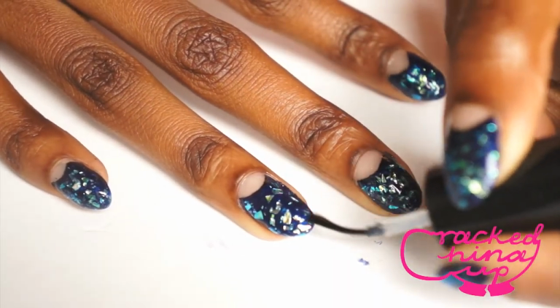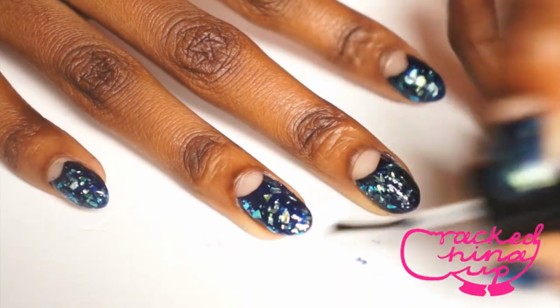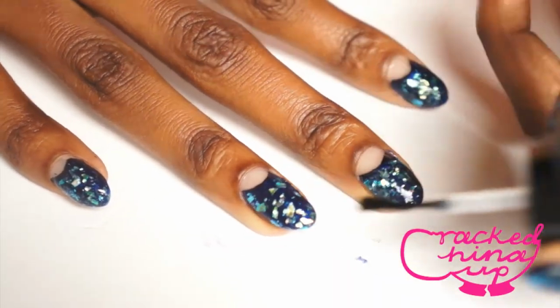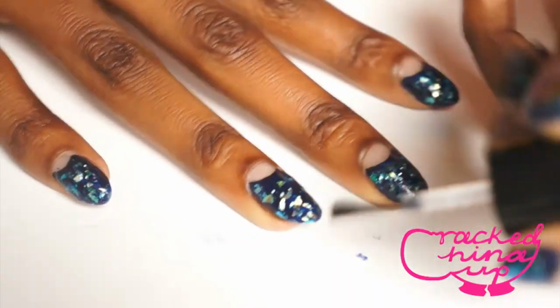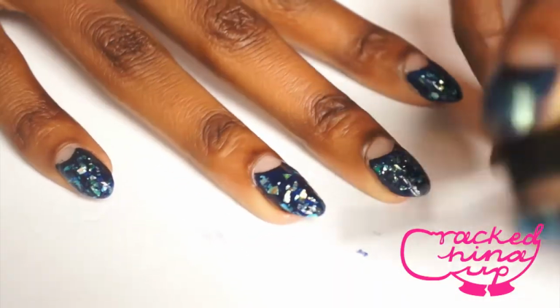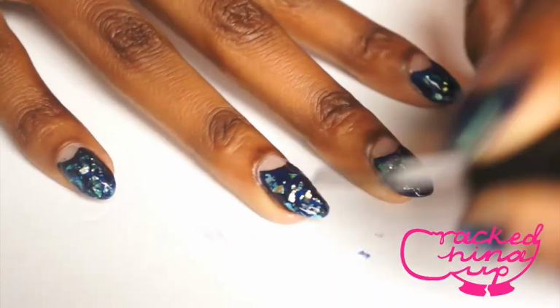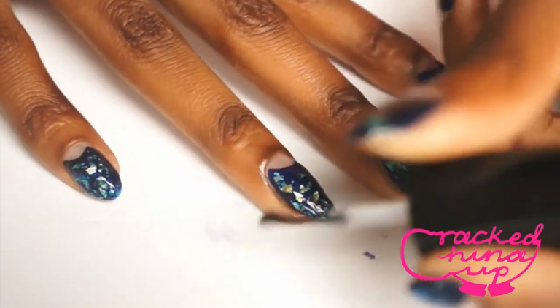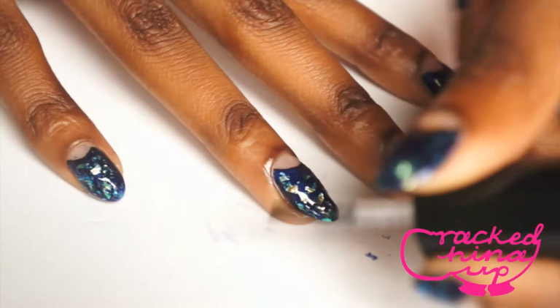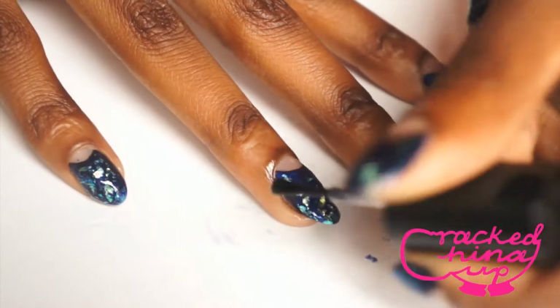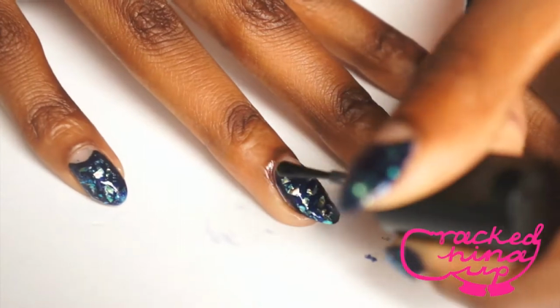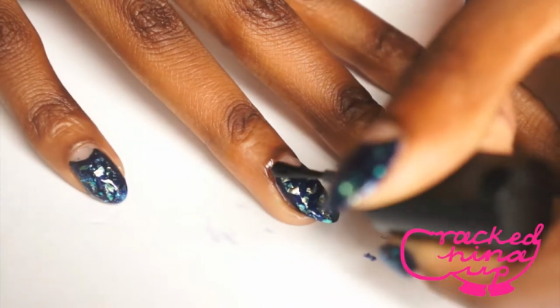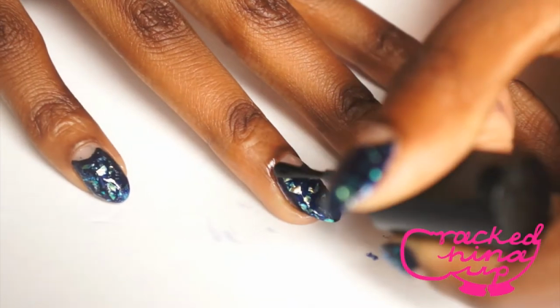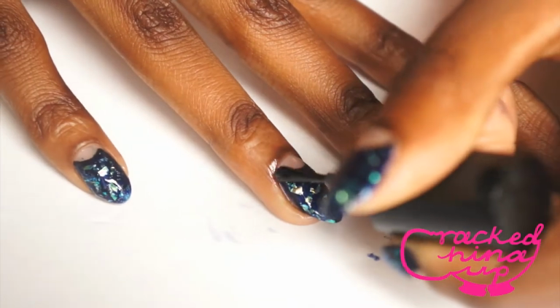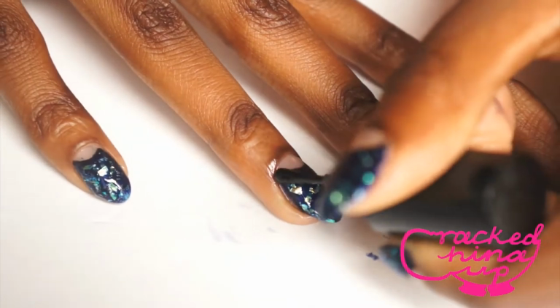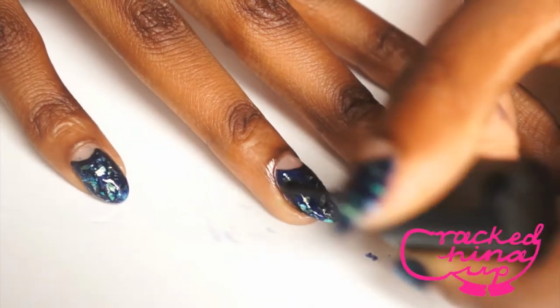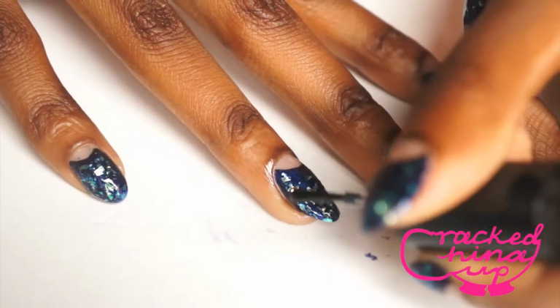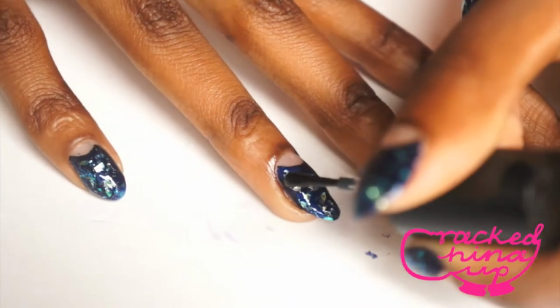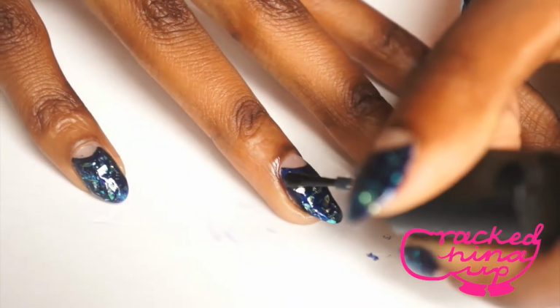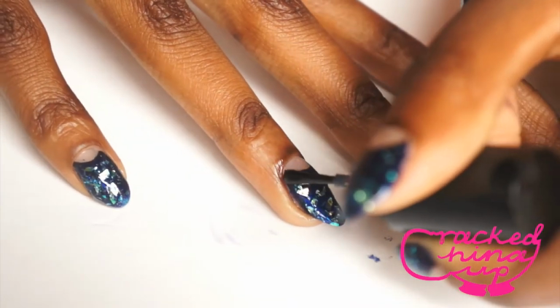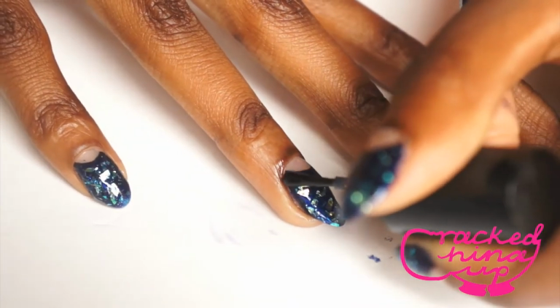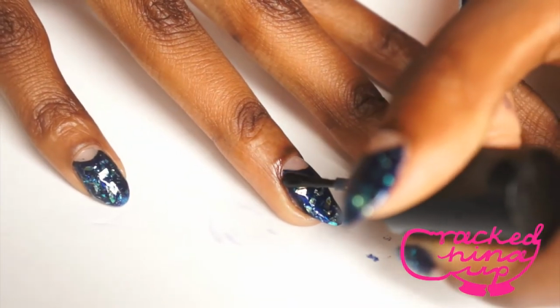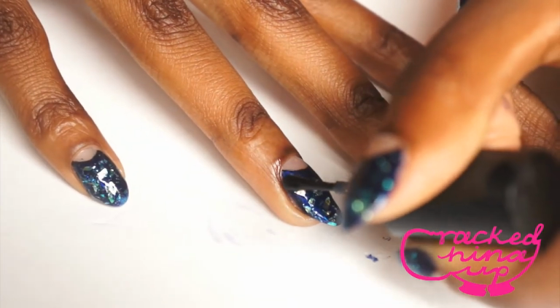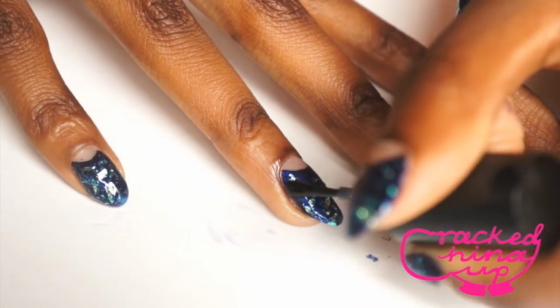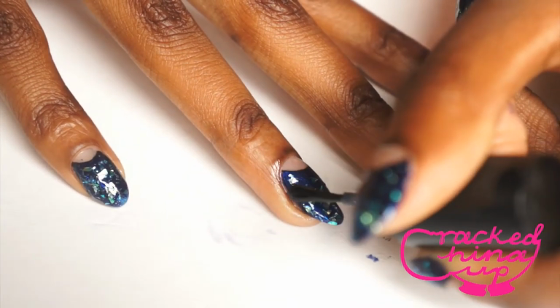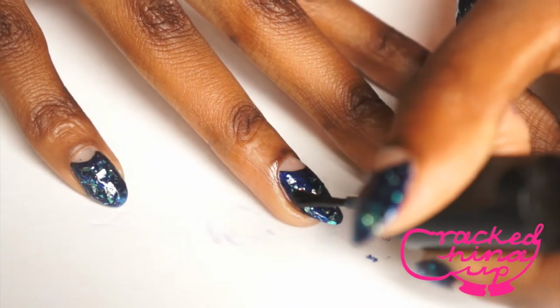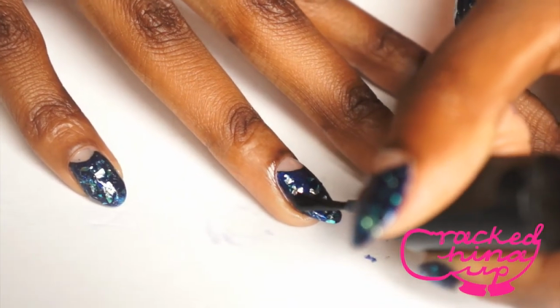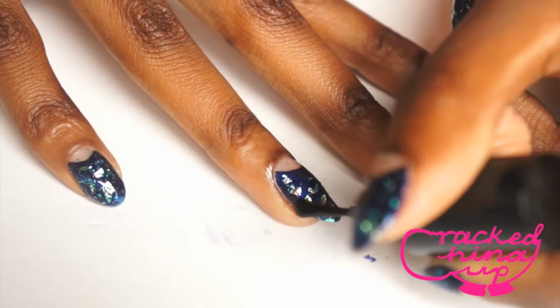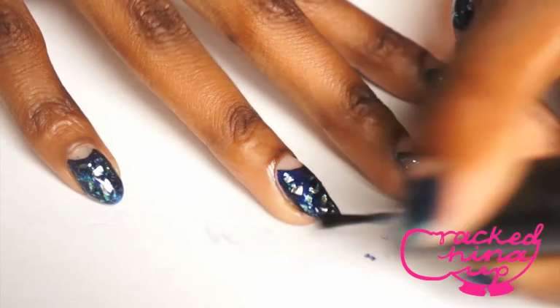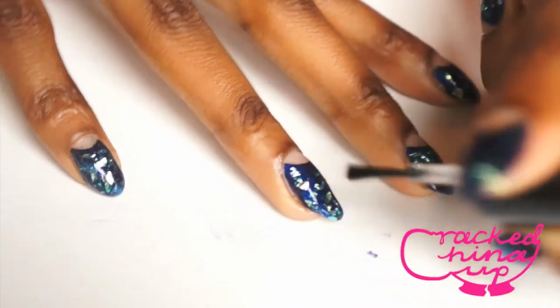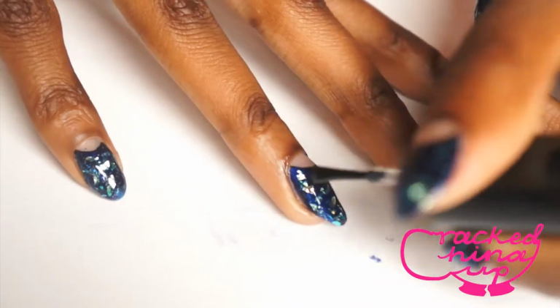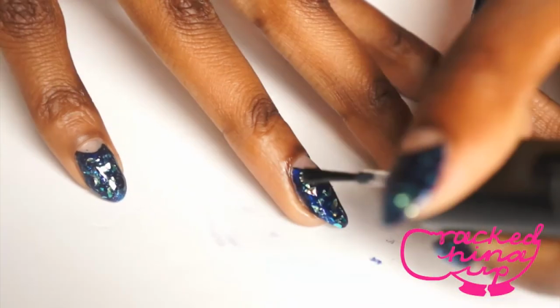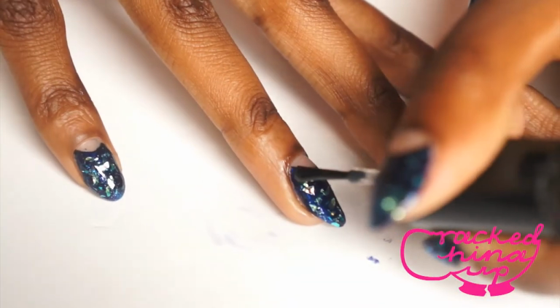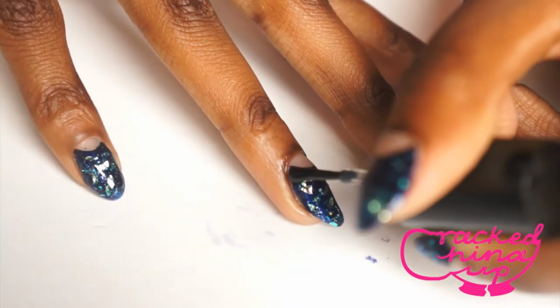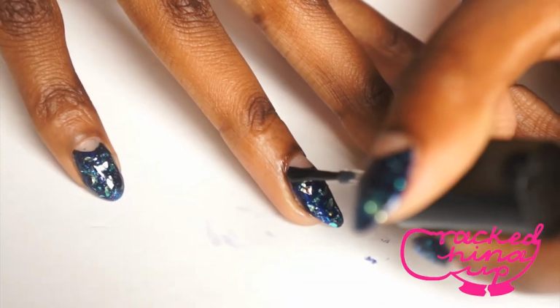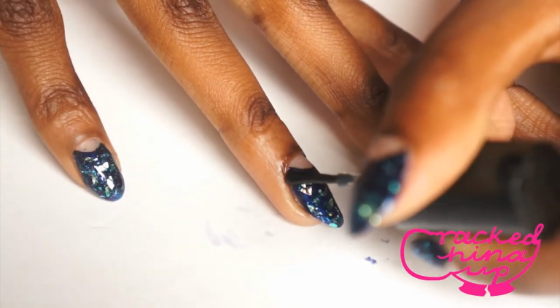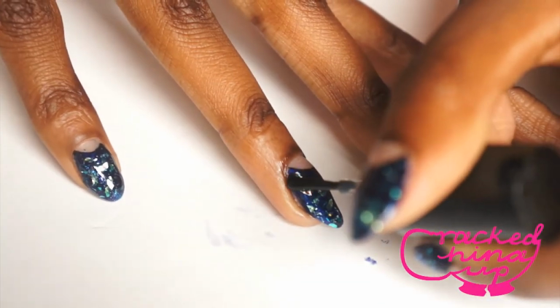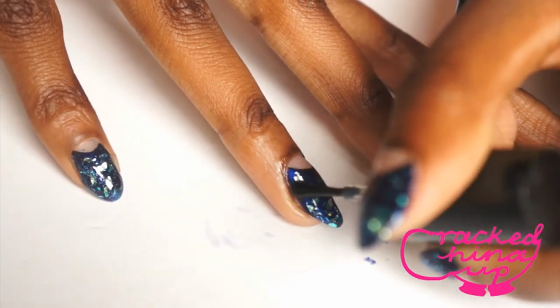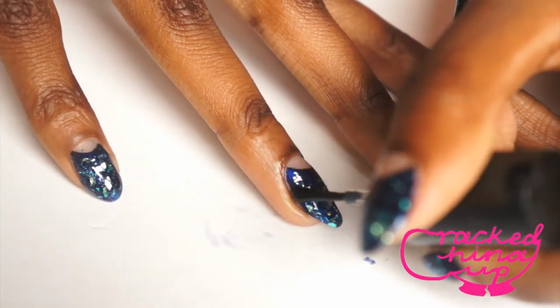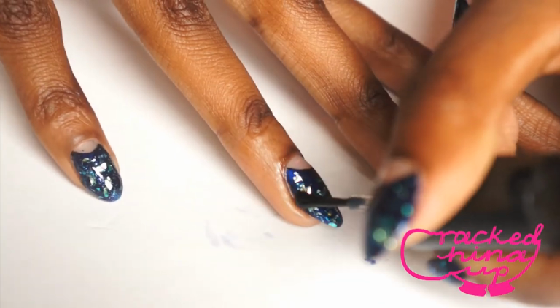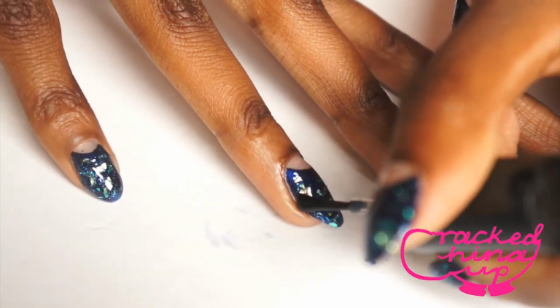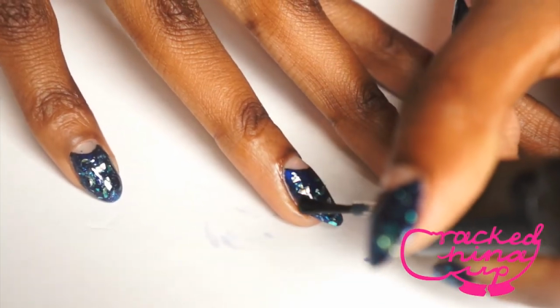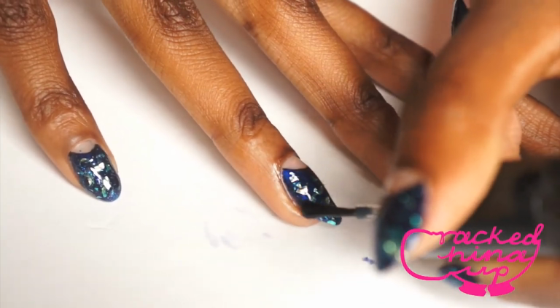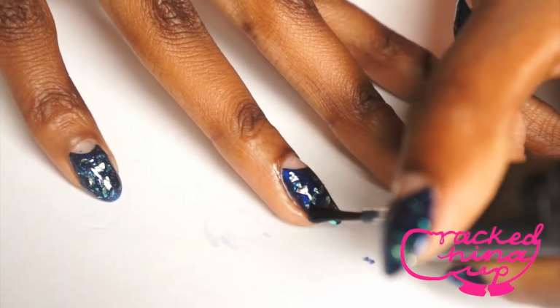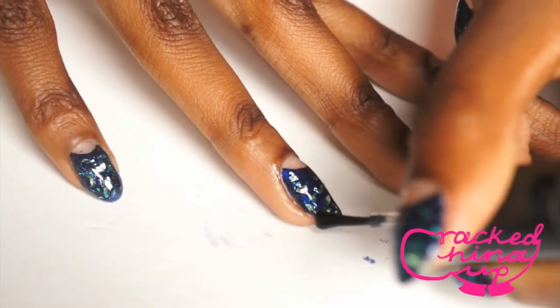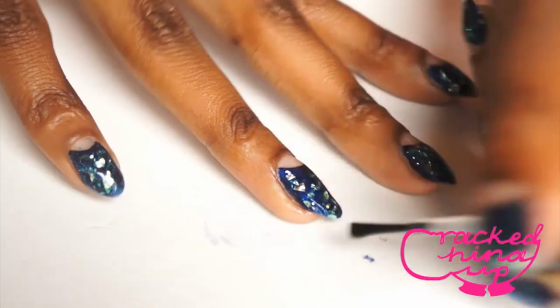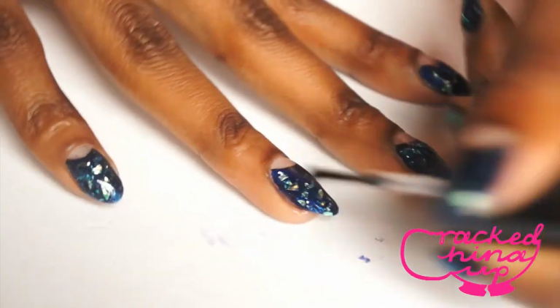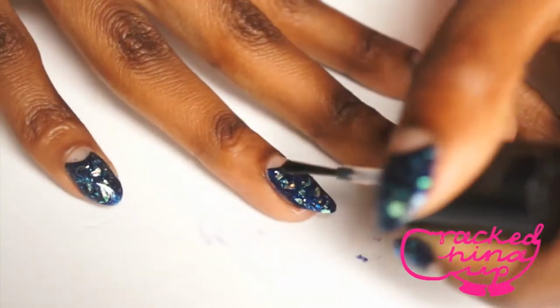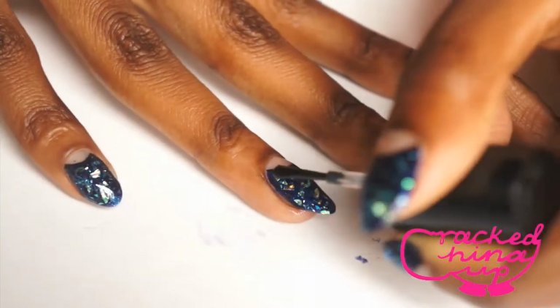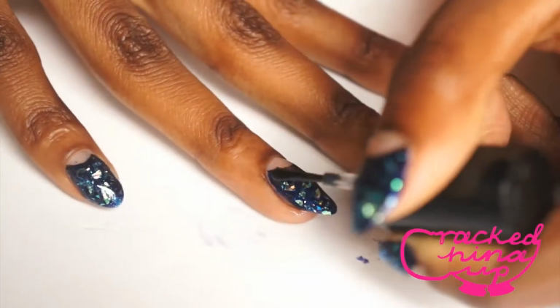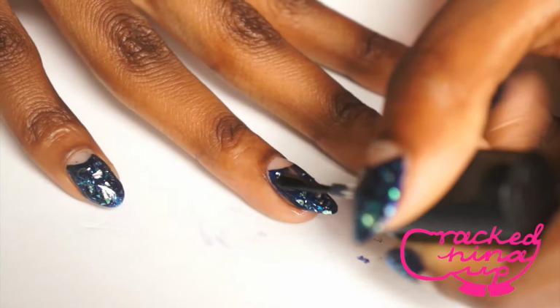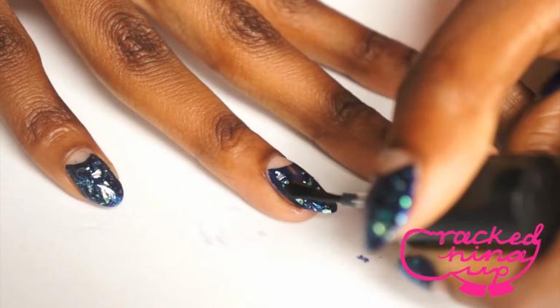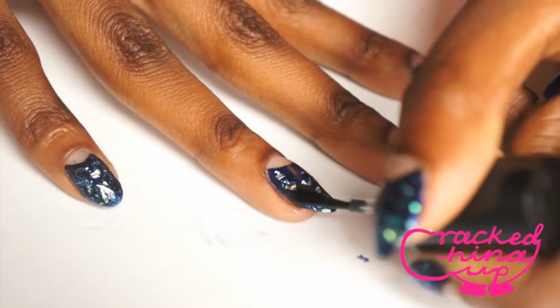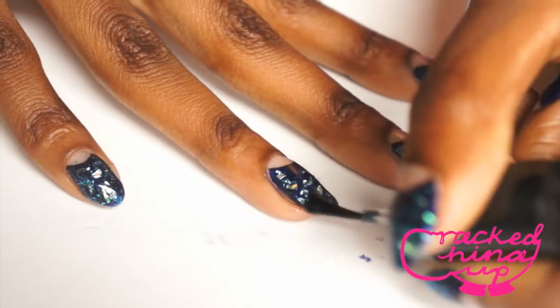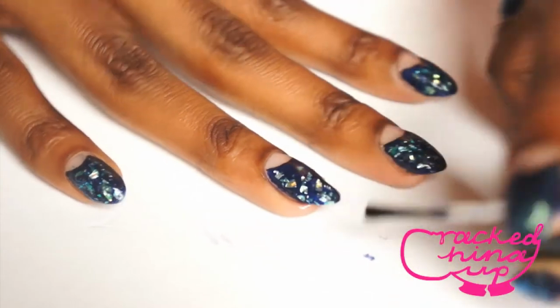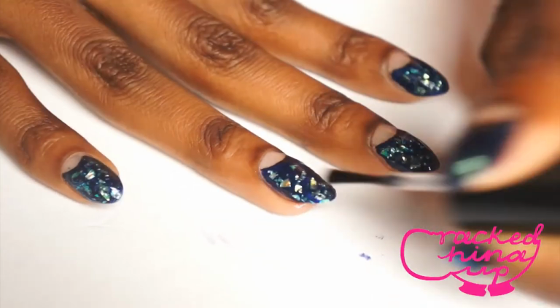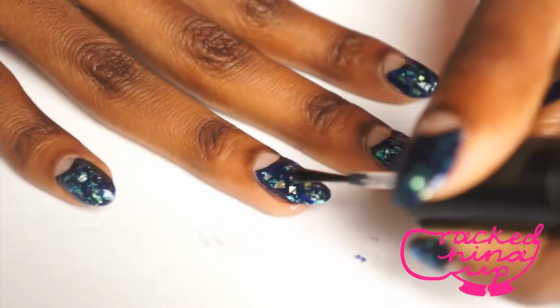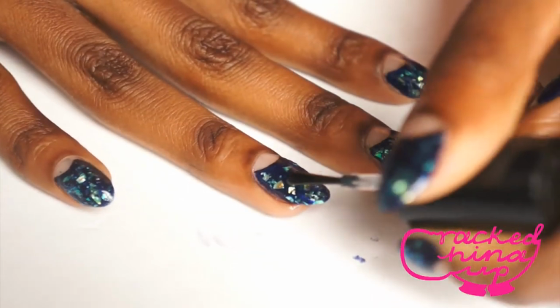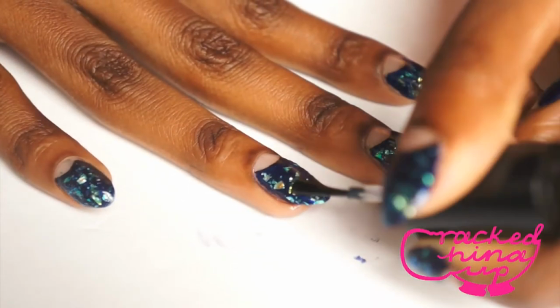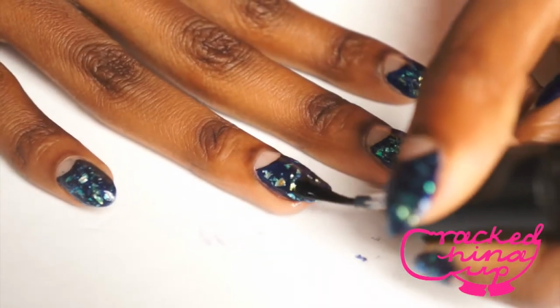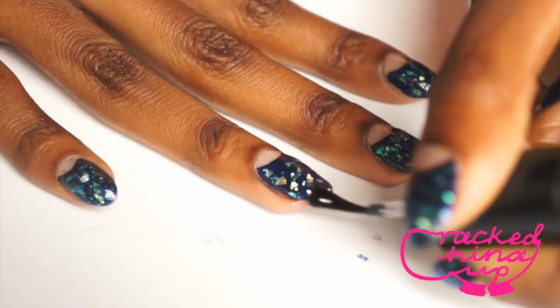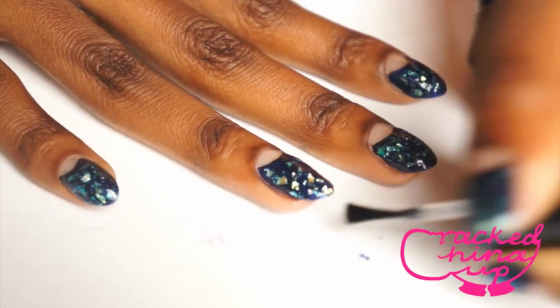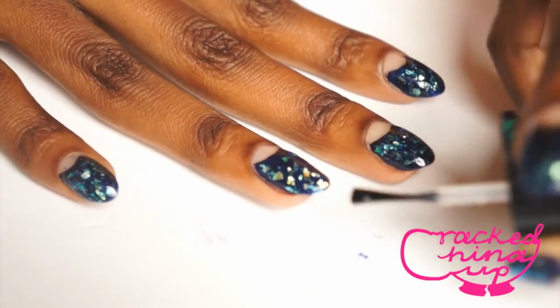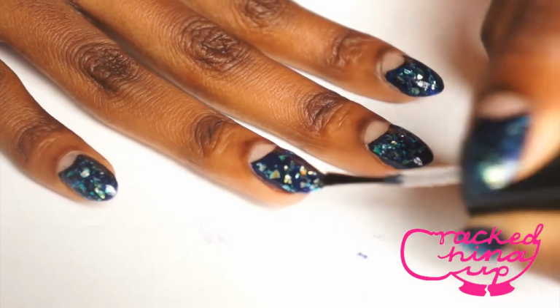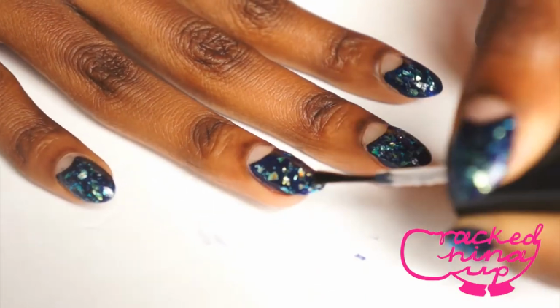Make sure it's all really even so it looks like a proper manicure as opposed to a bumpy thing. Essentially top coat is really good for this.